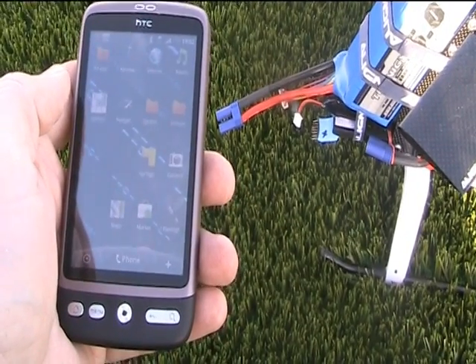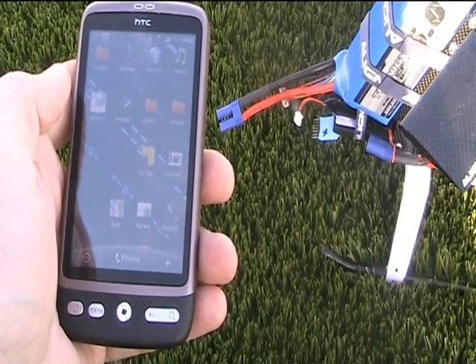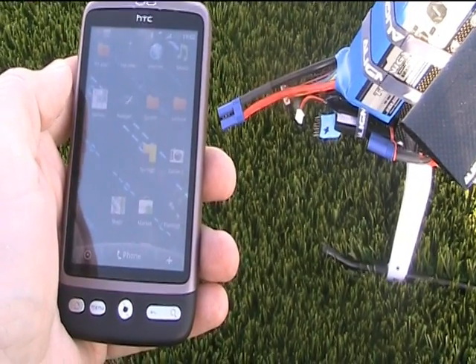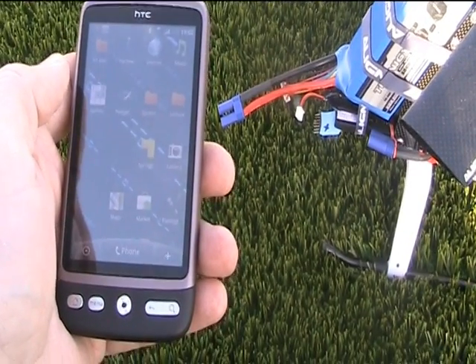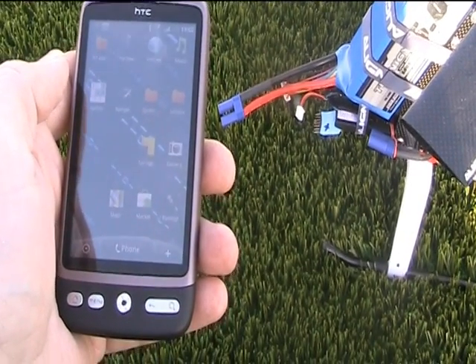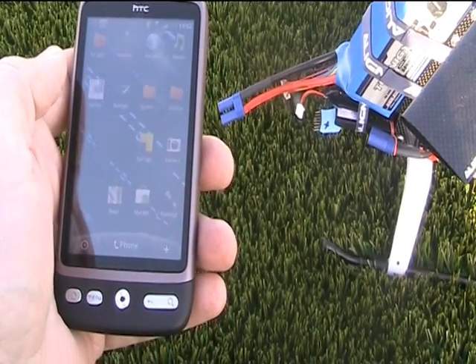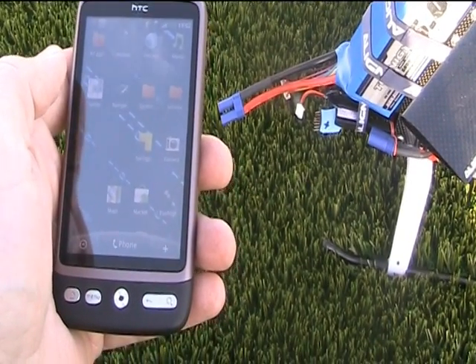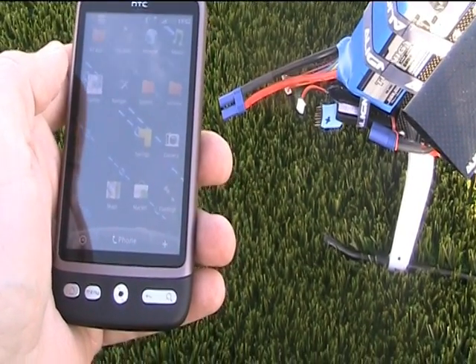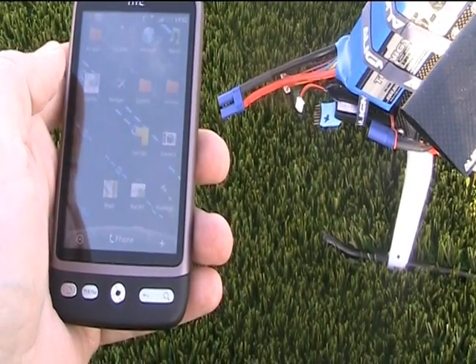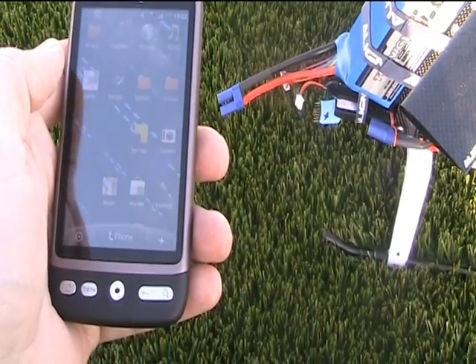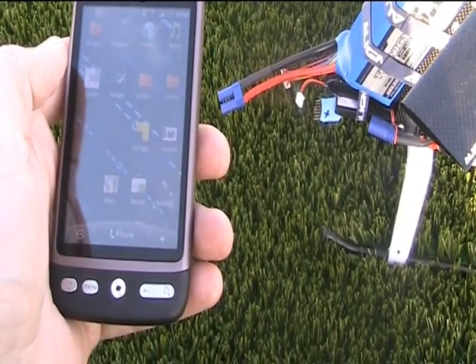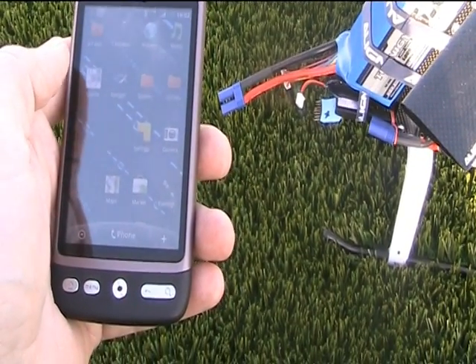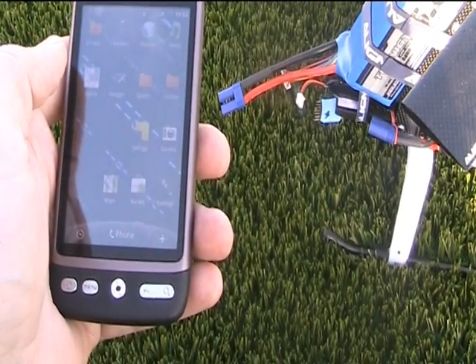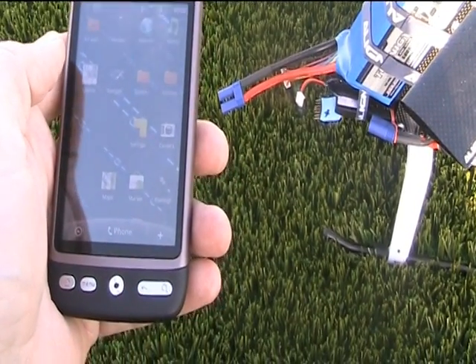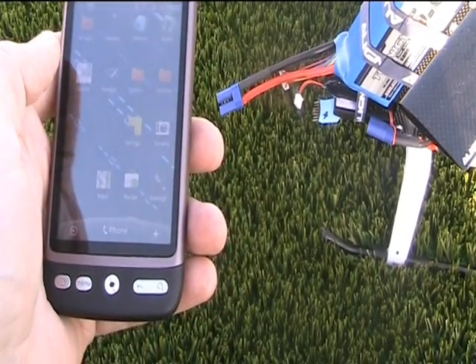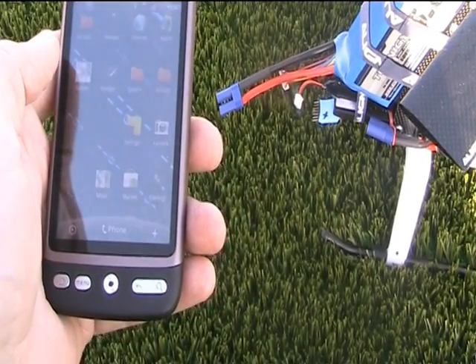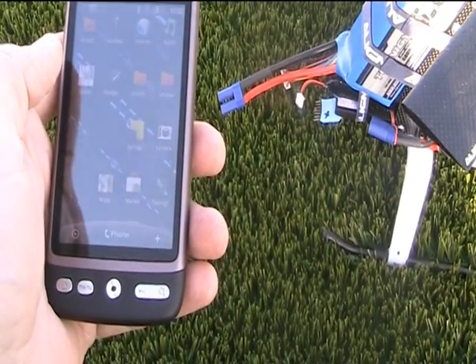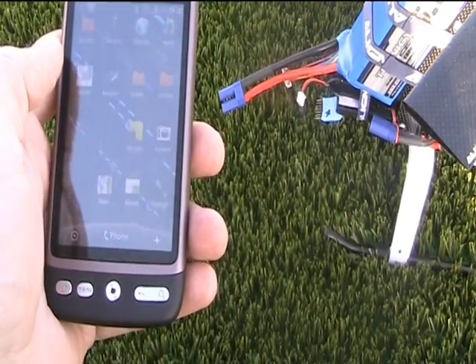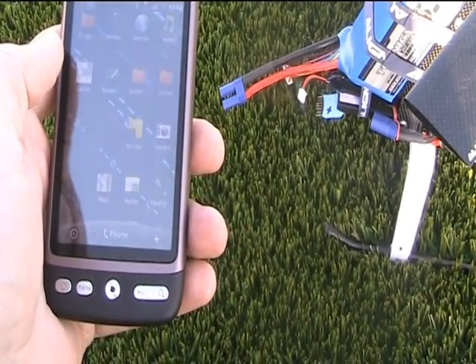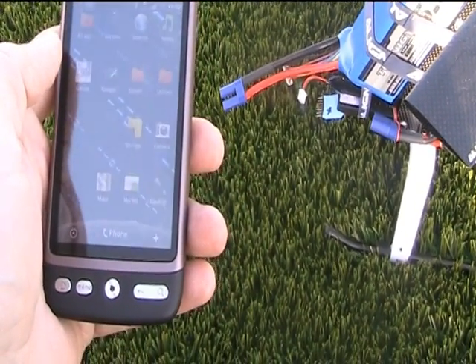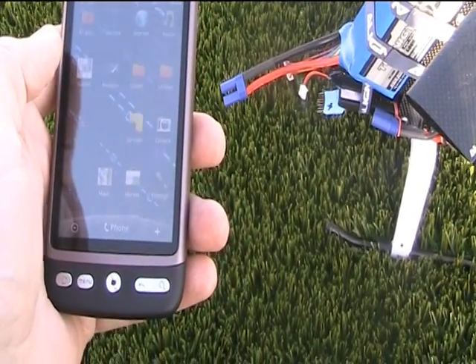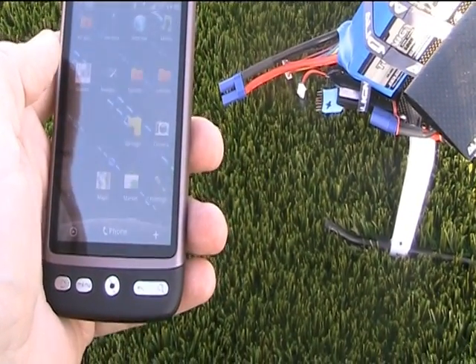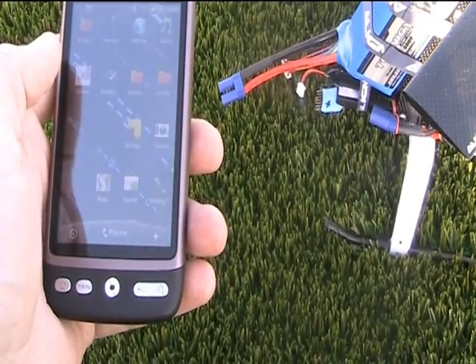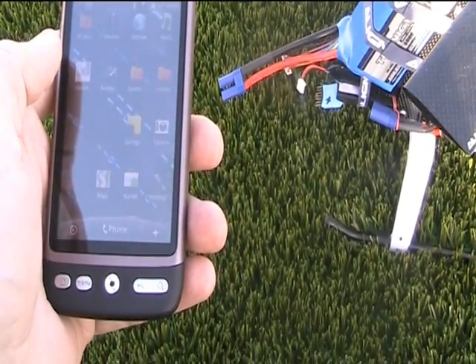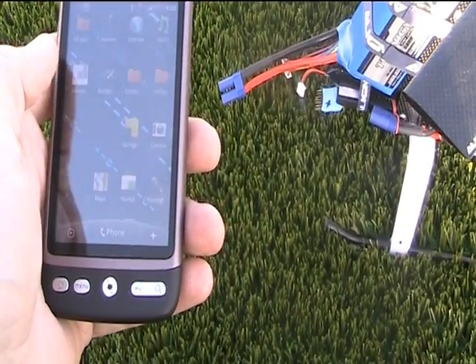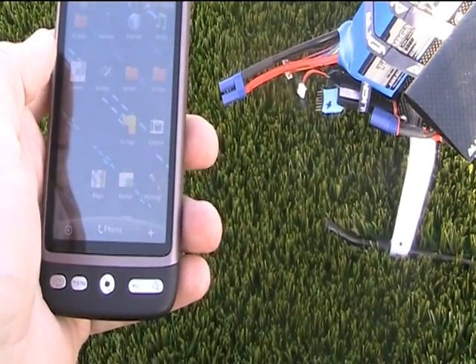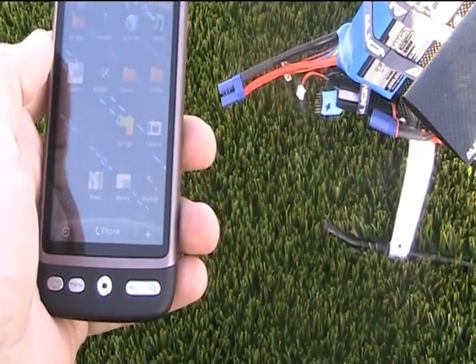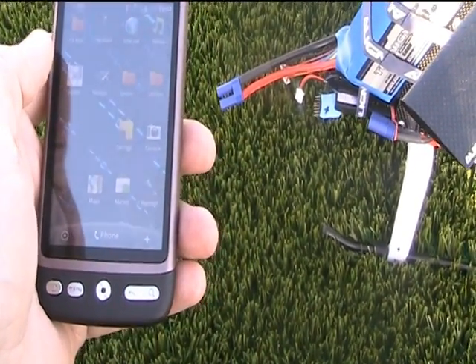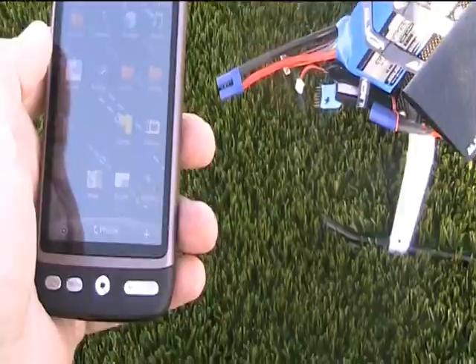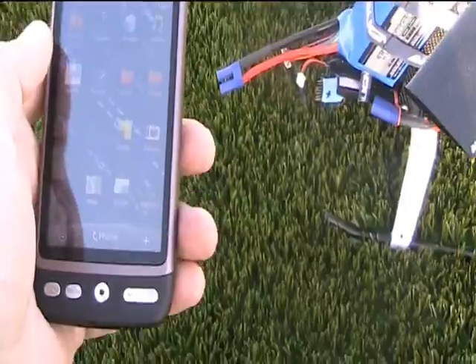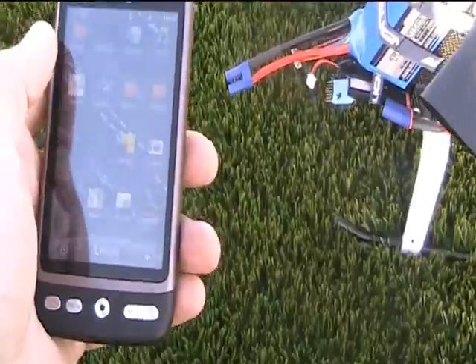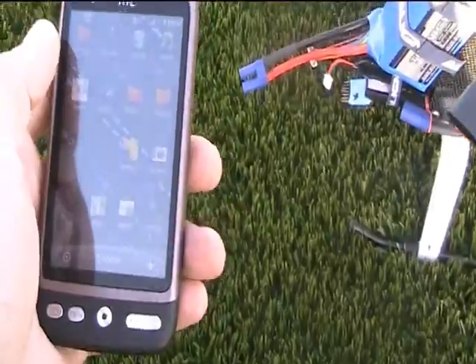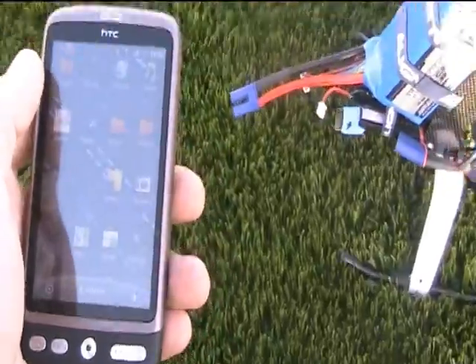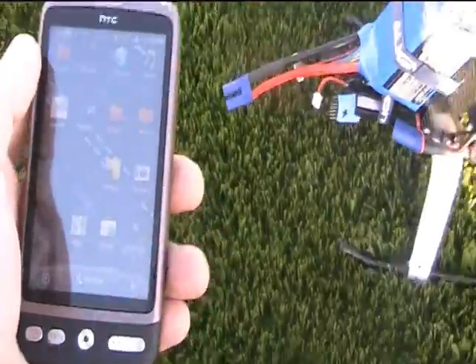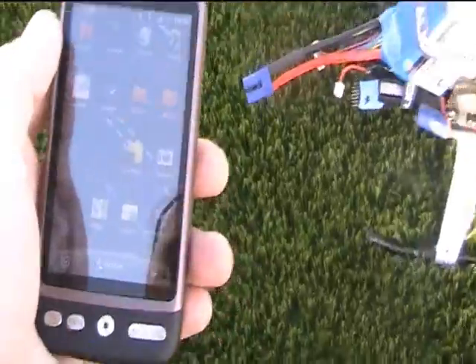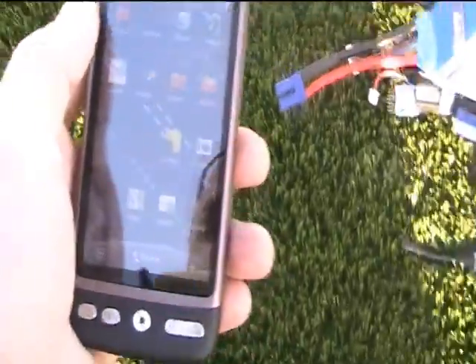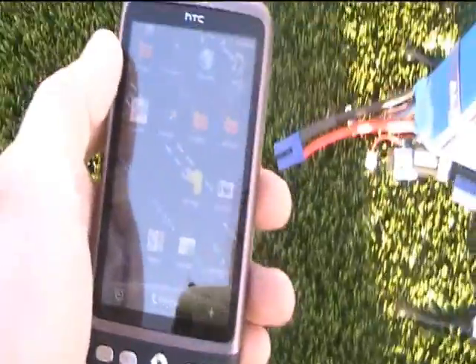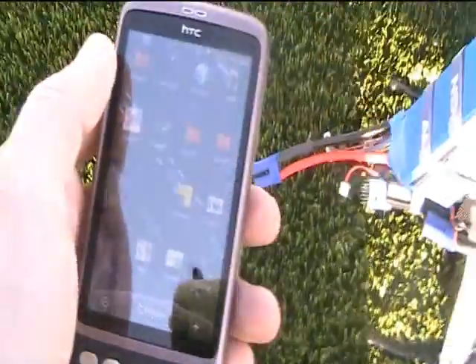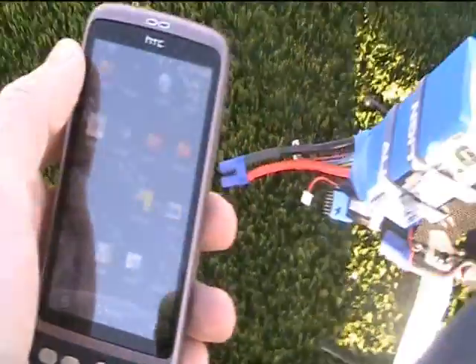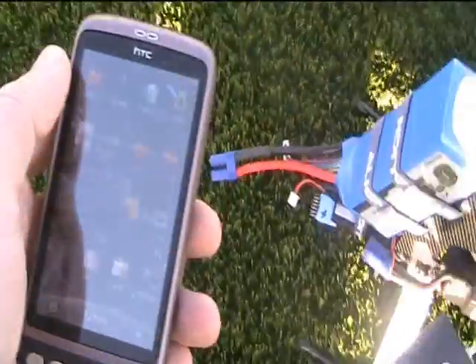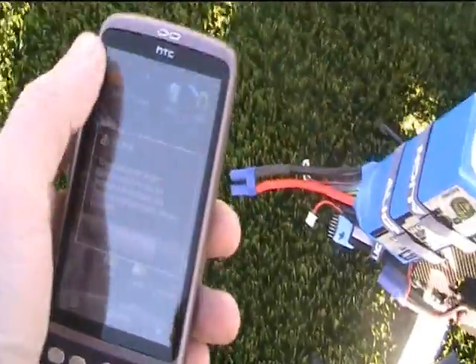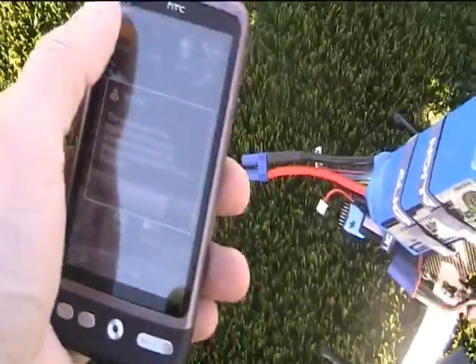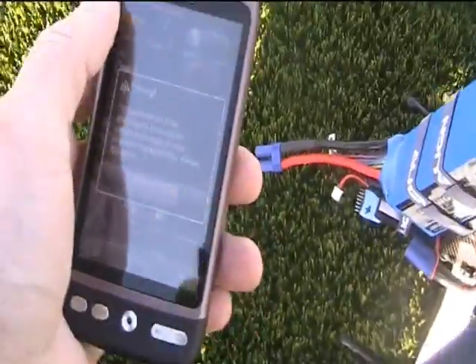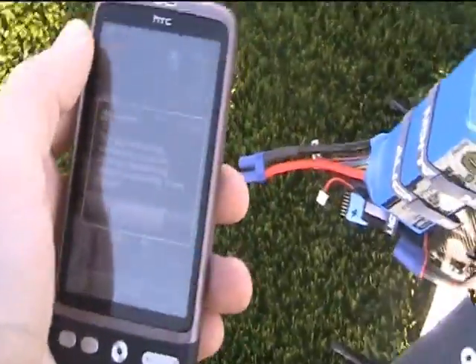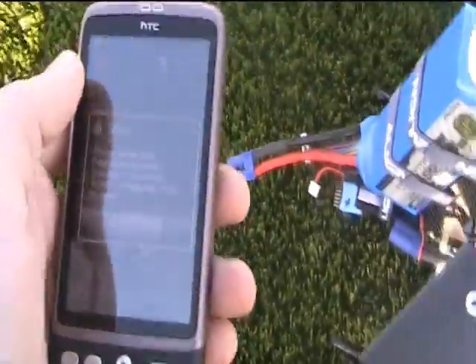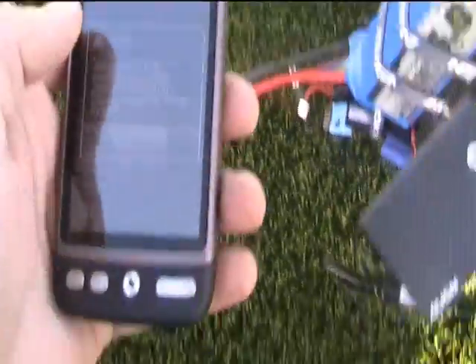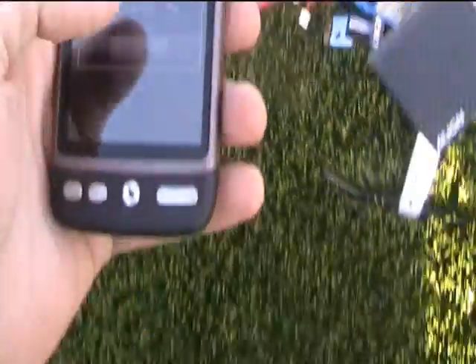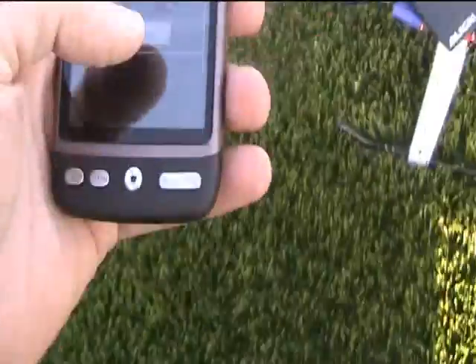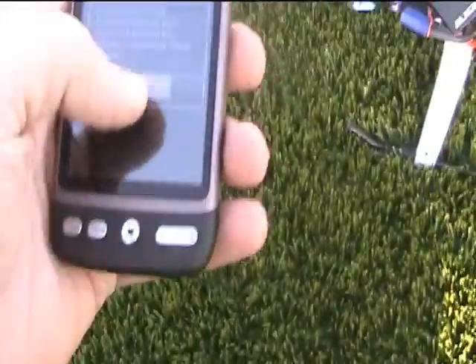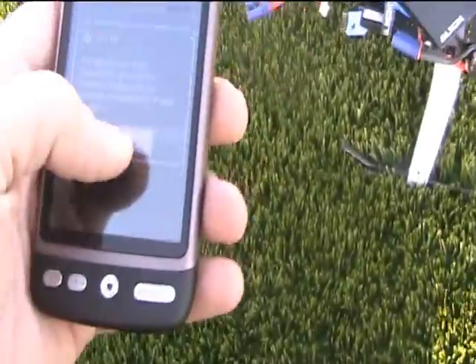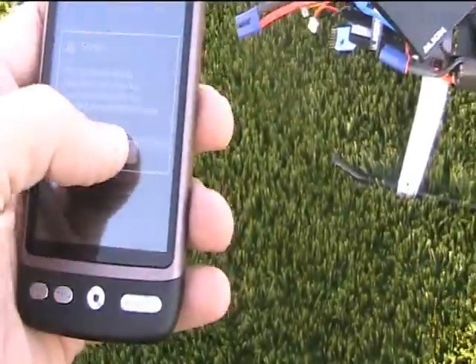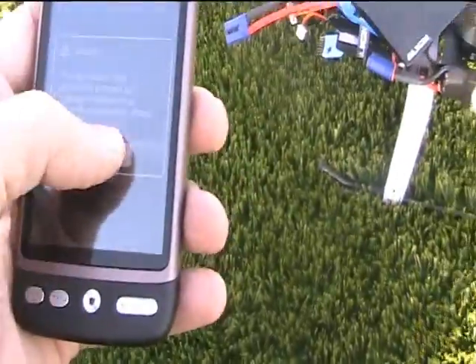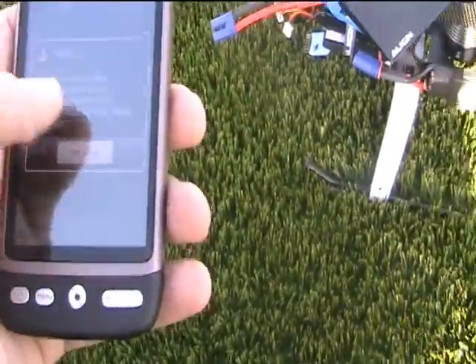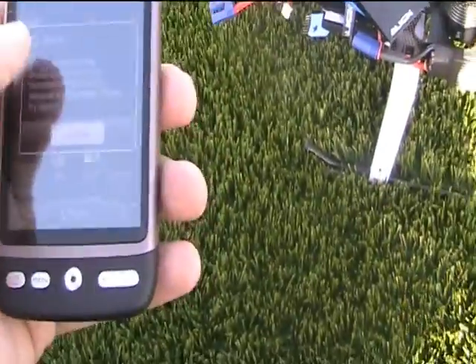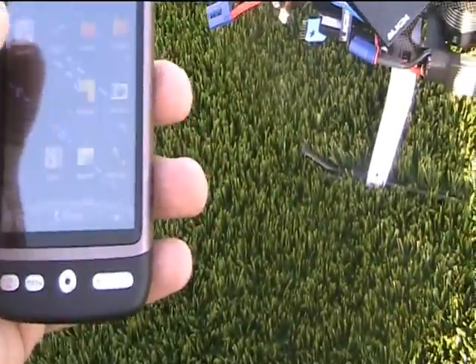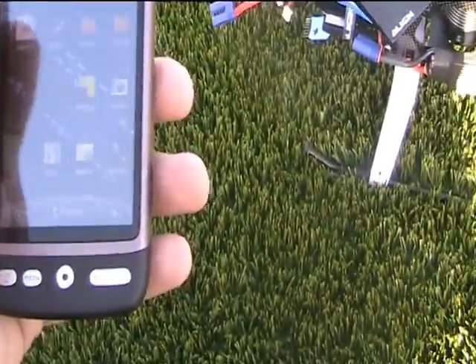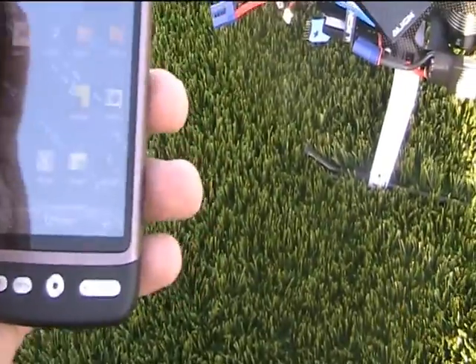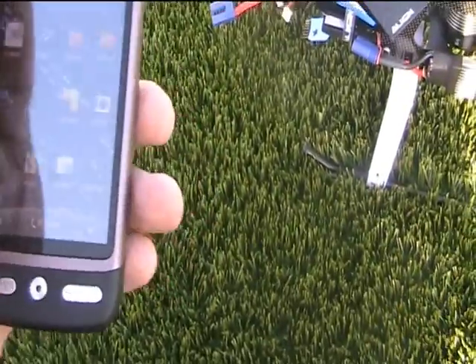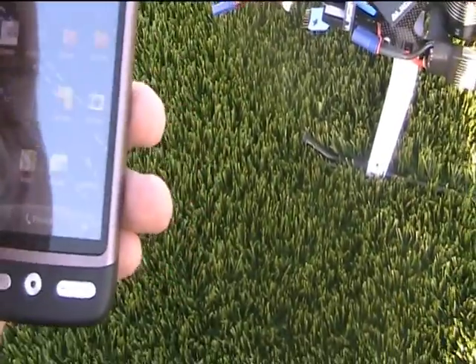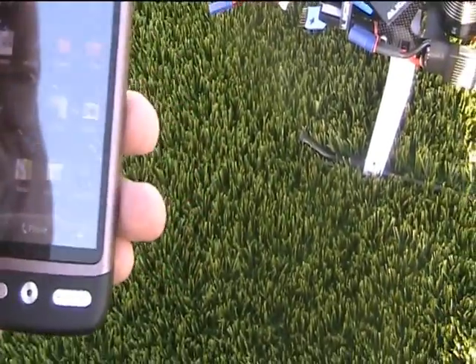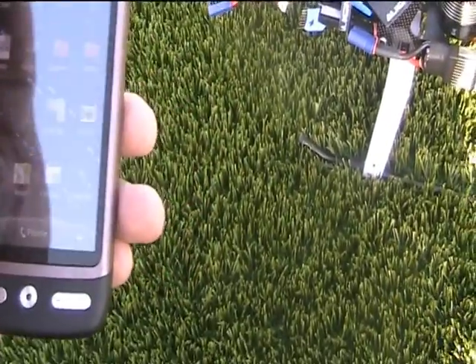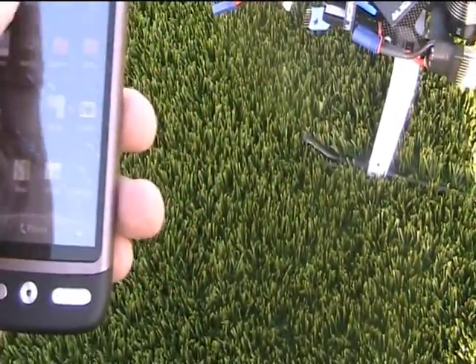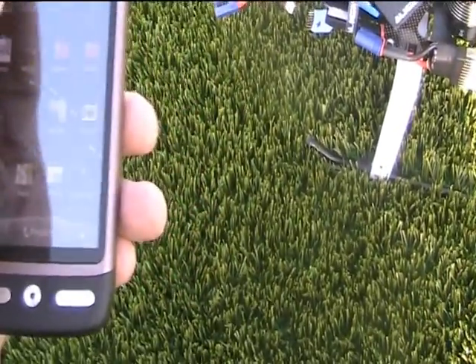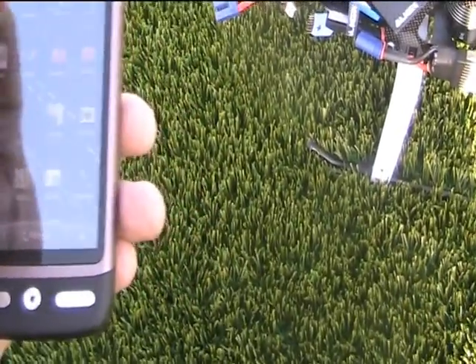Oops, something happened — definitely not what should happen. It crashed.